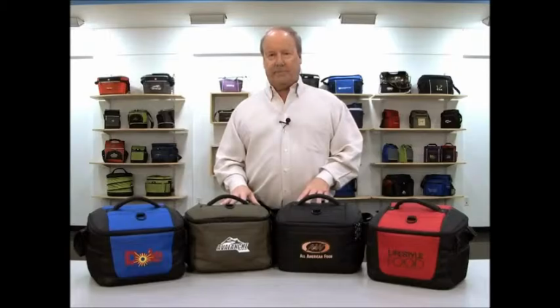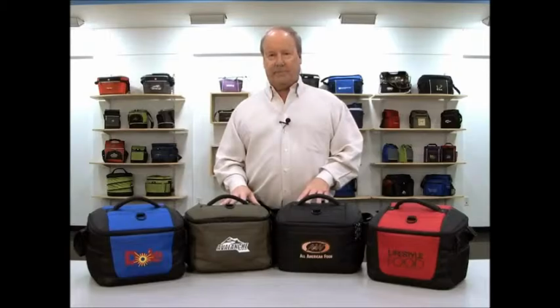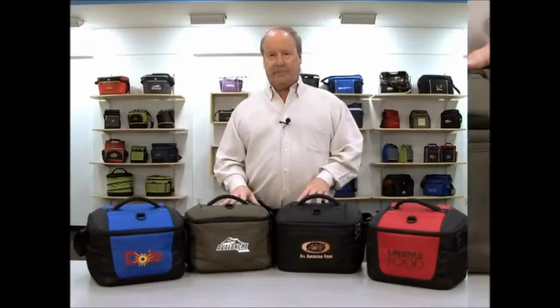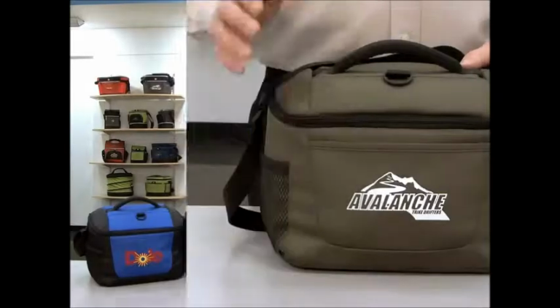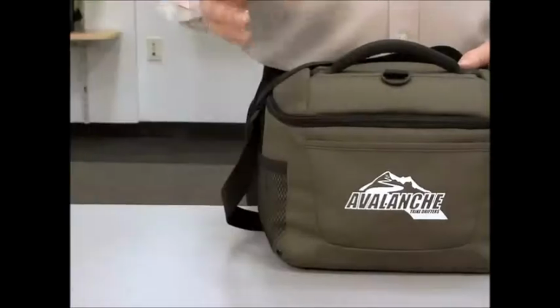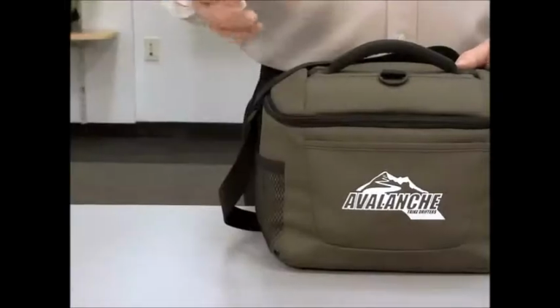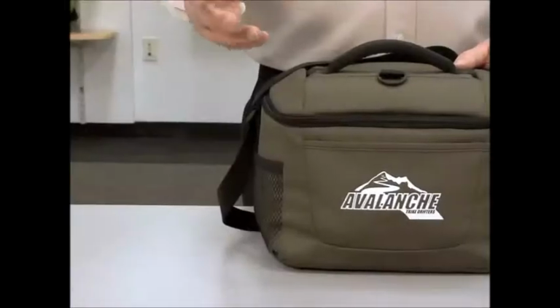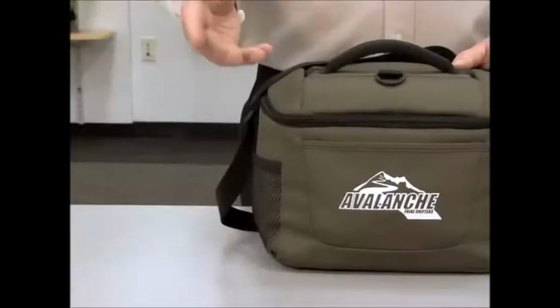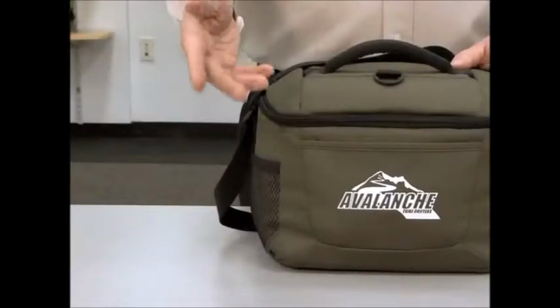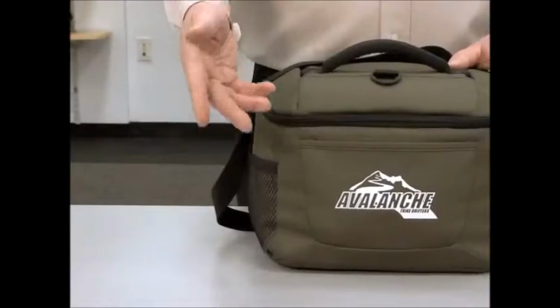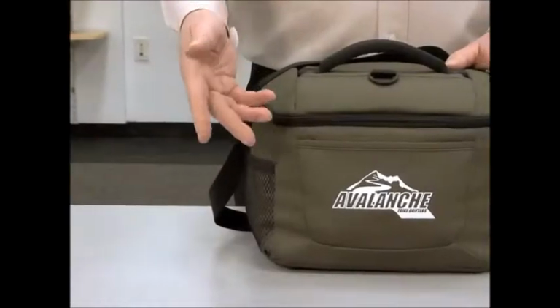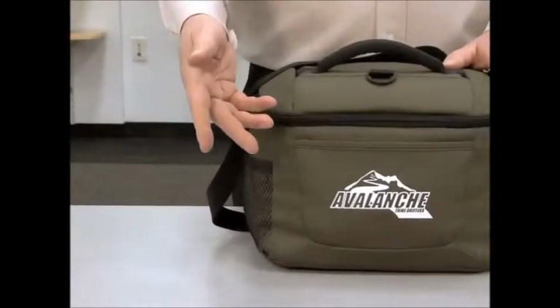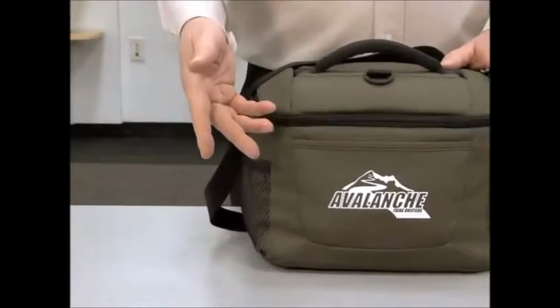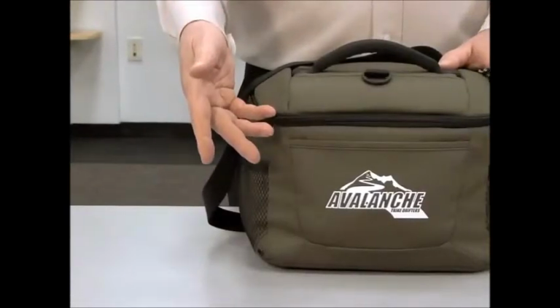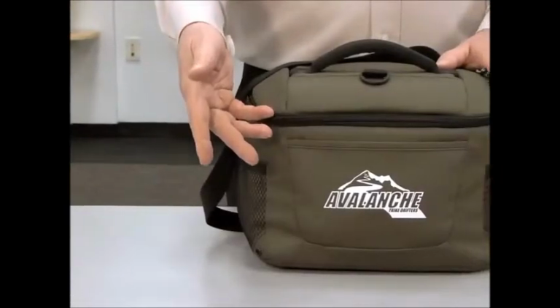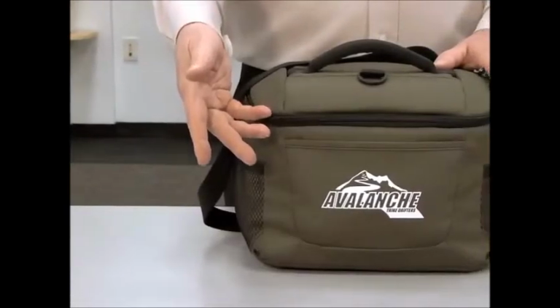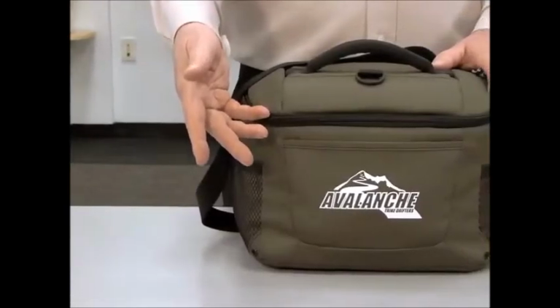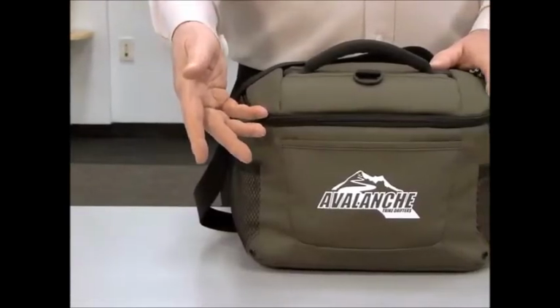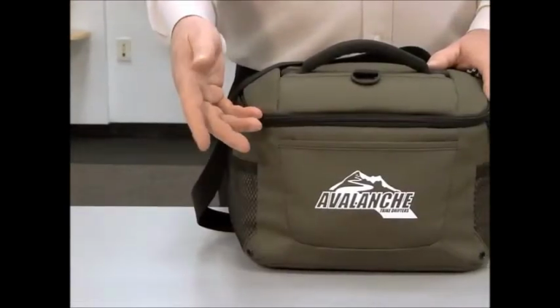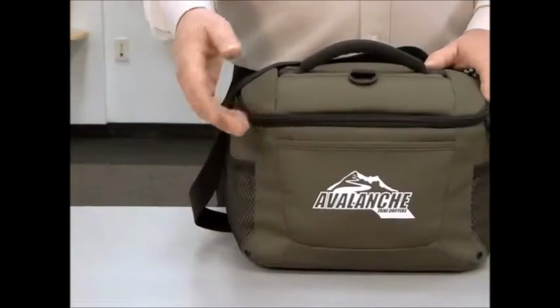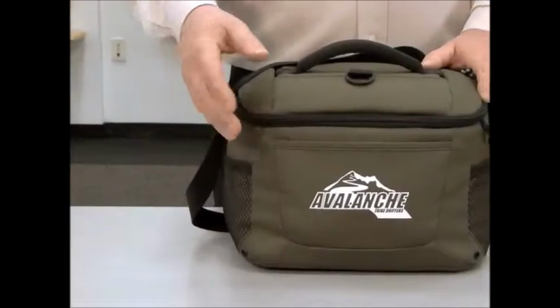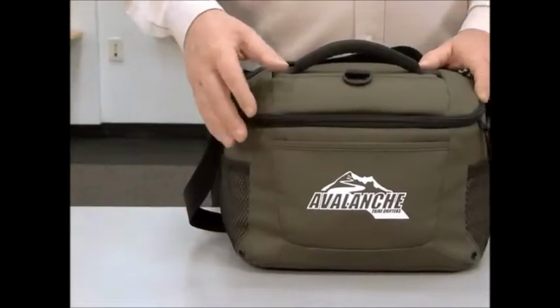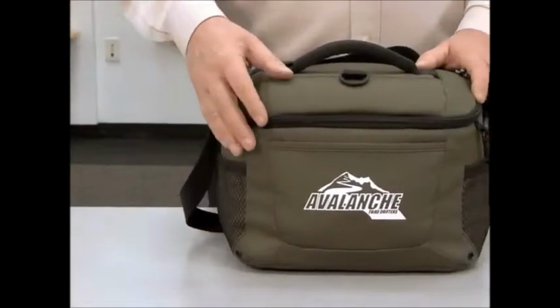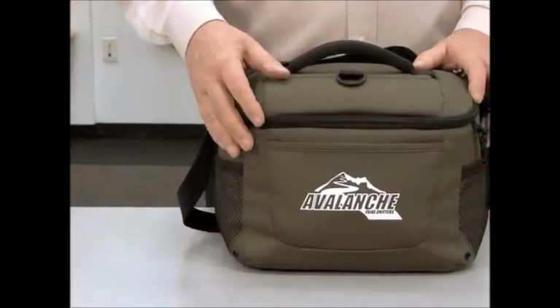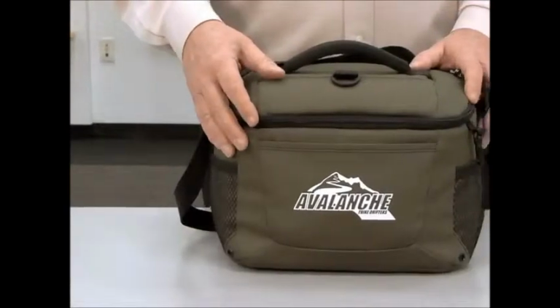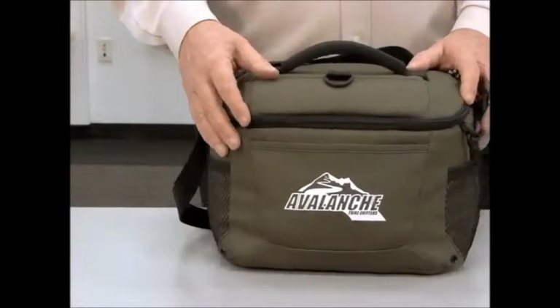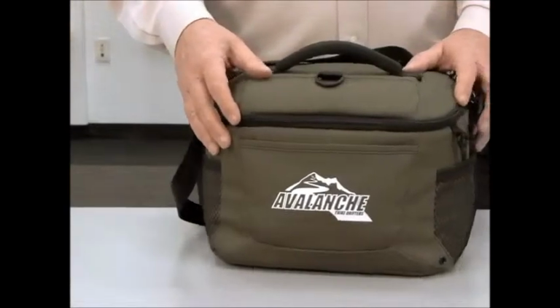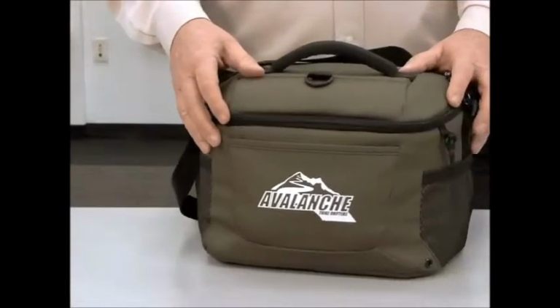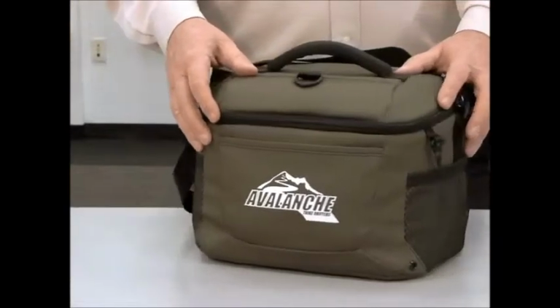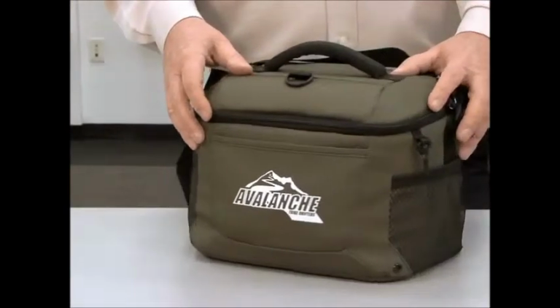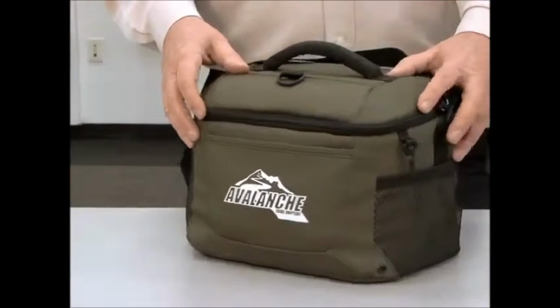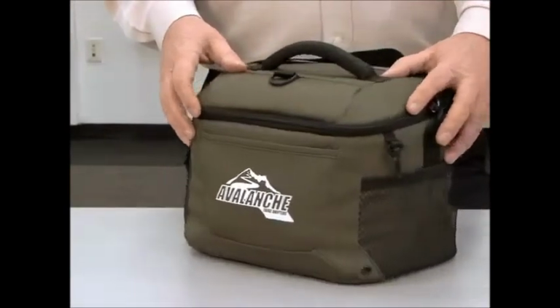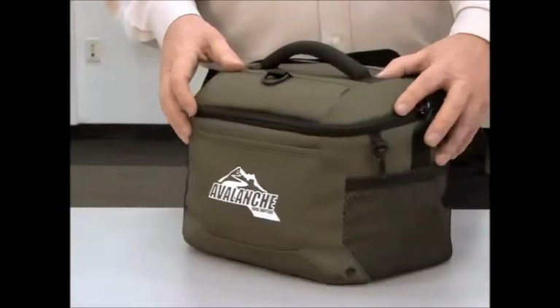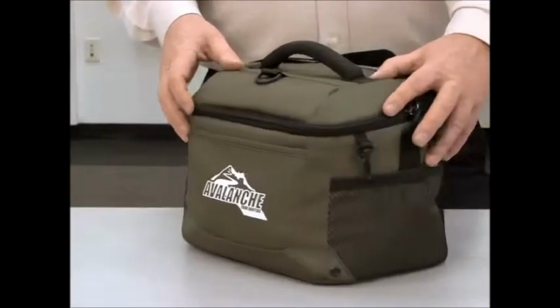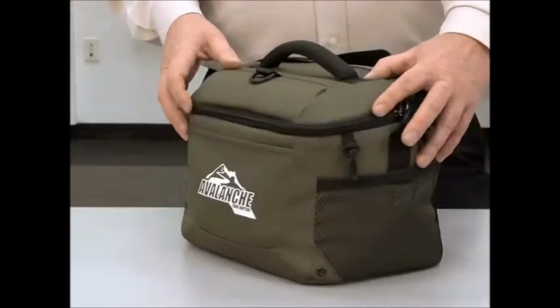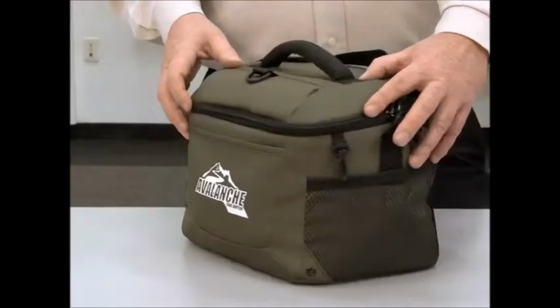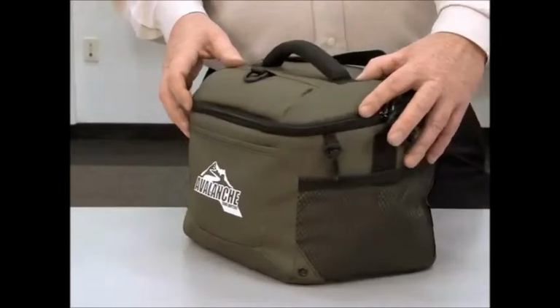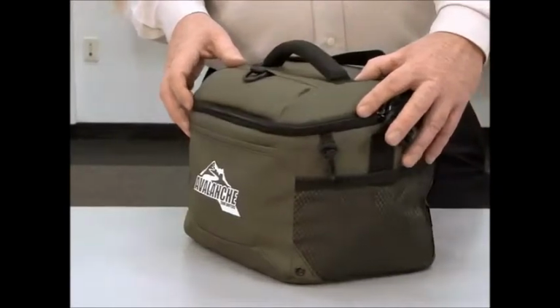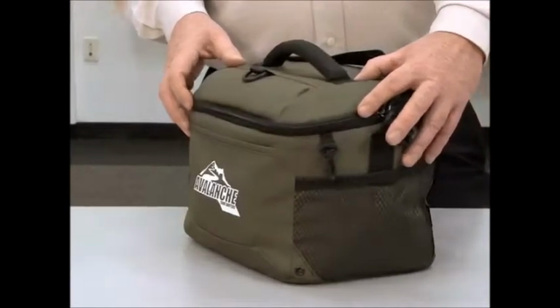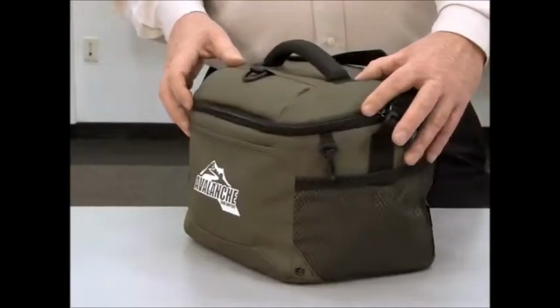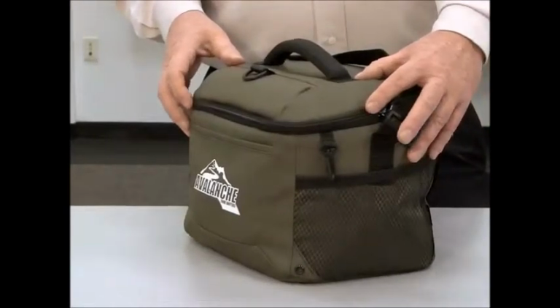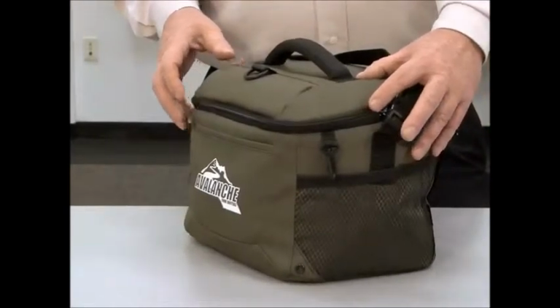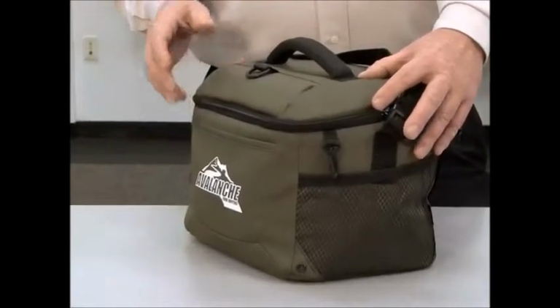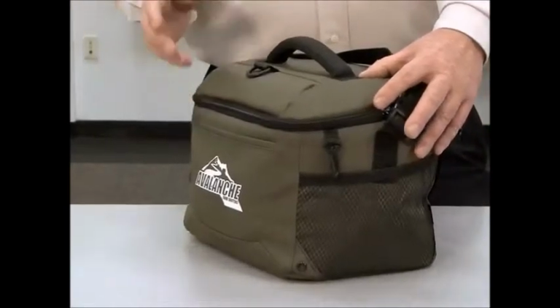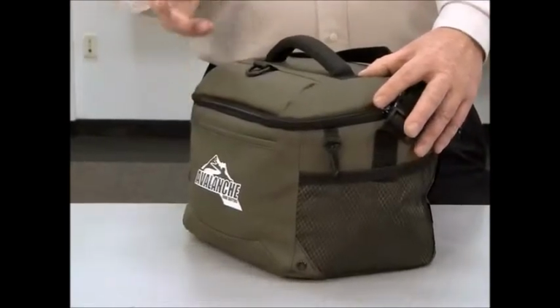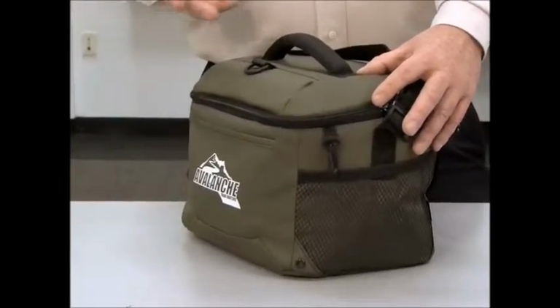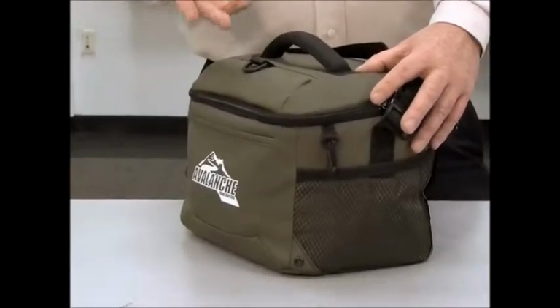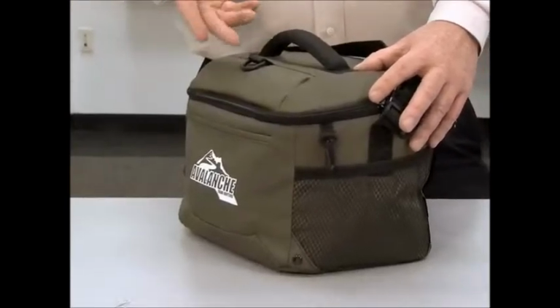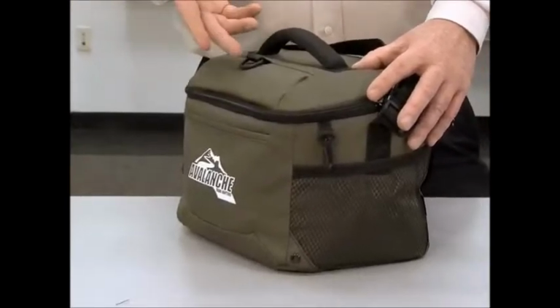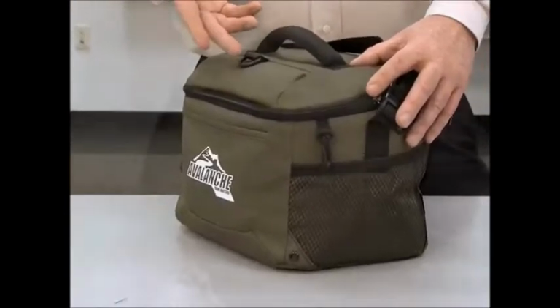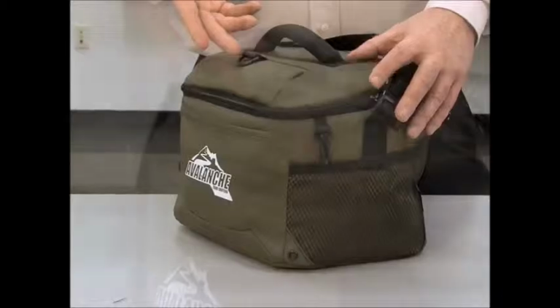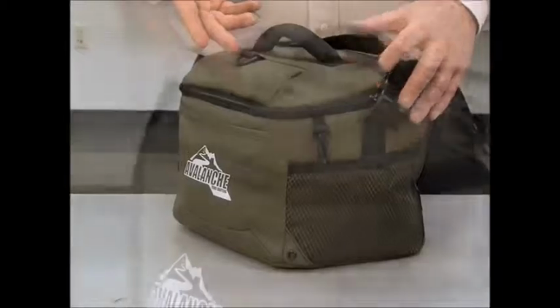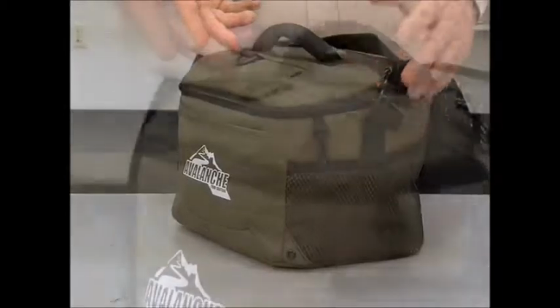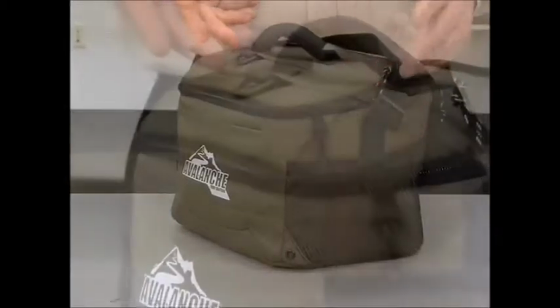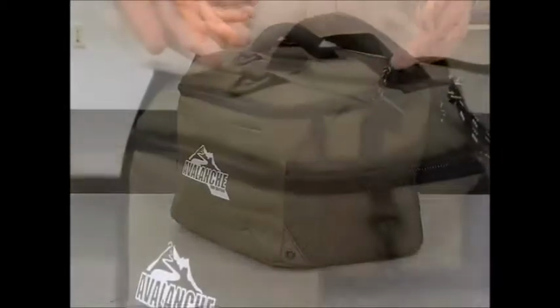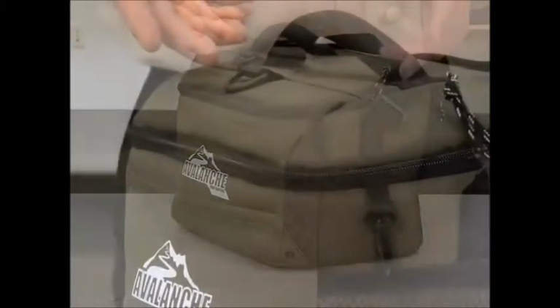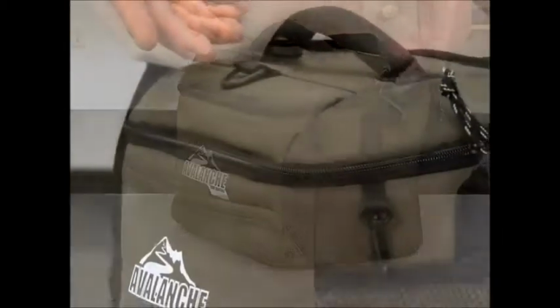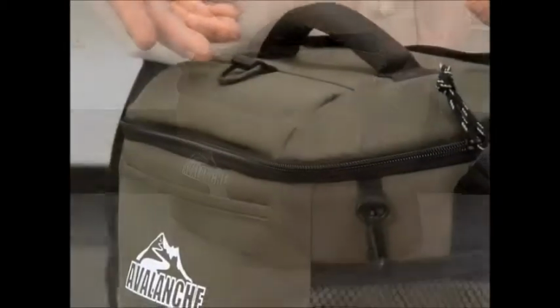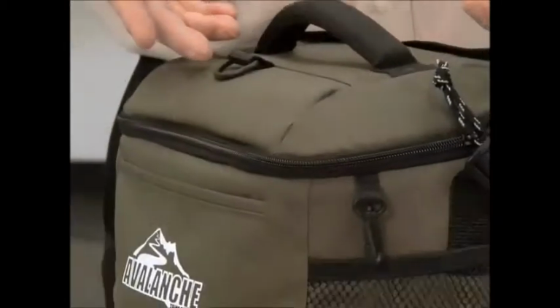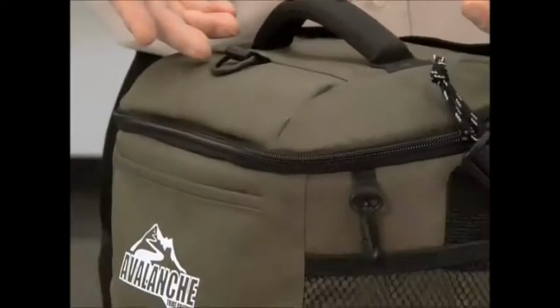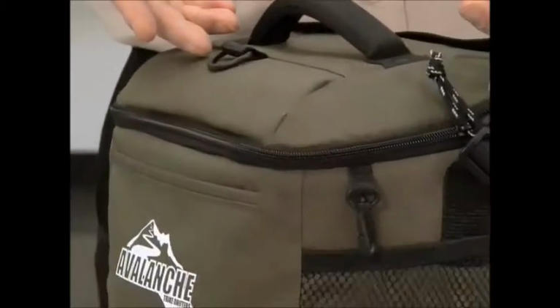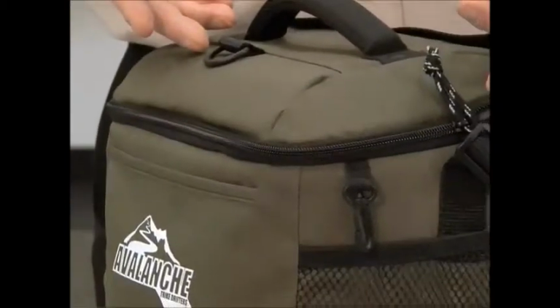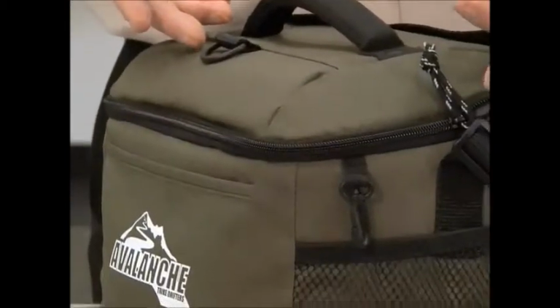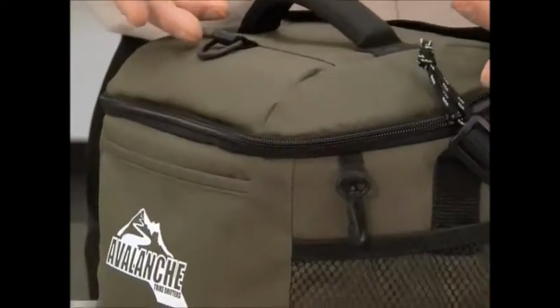This kit-friendly cooler features a front slash pocket, two side mesh water bottle pockets, and multiple D-rings.